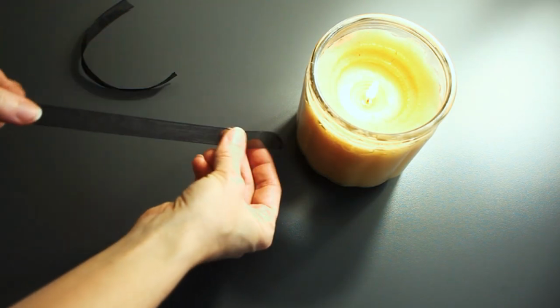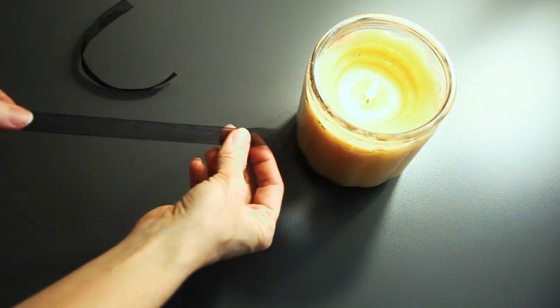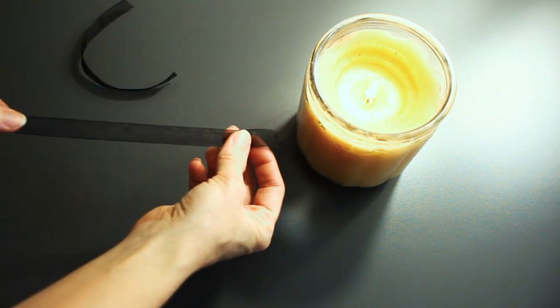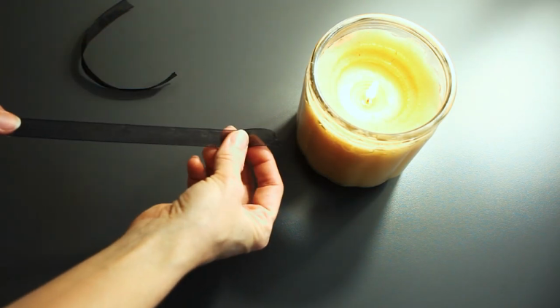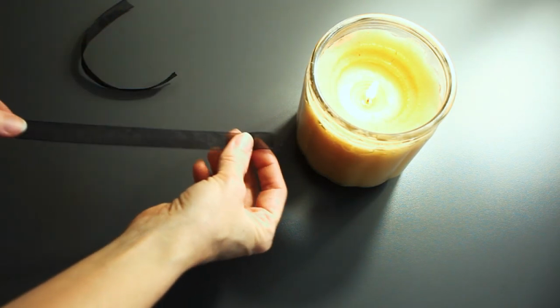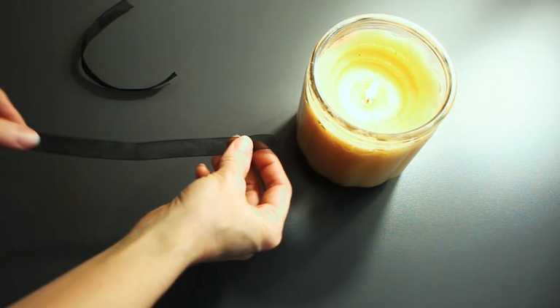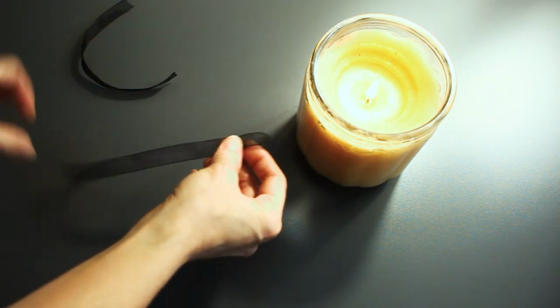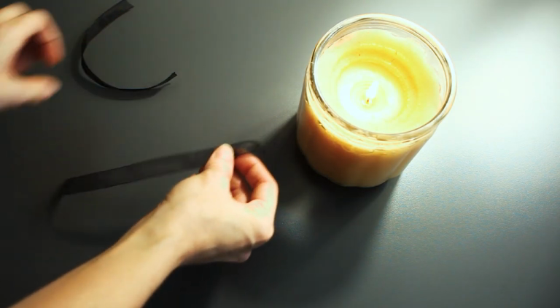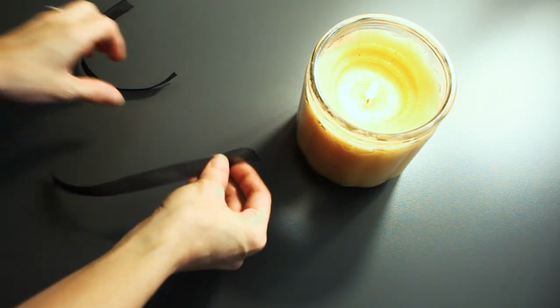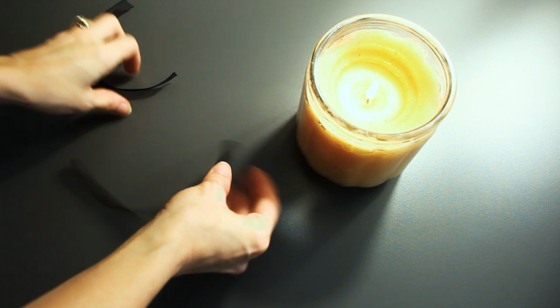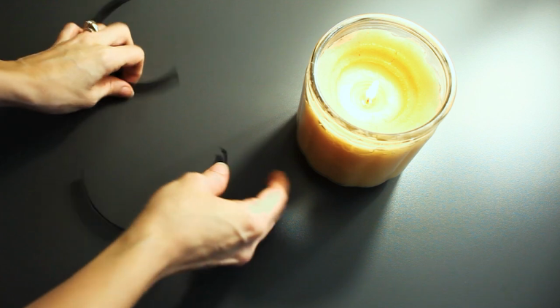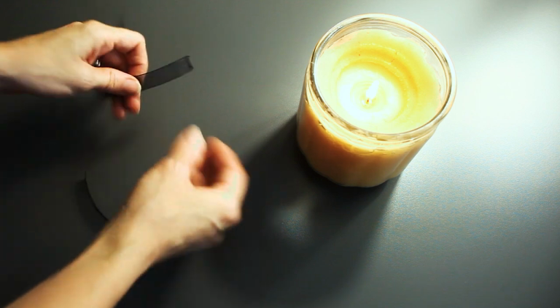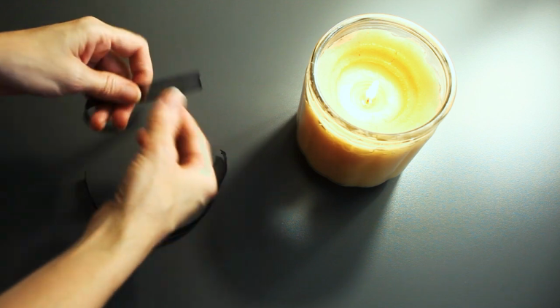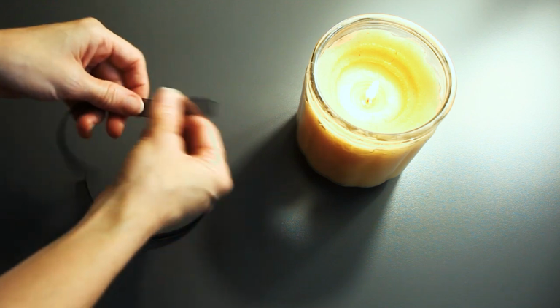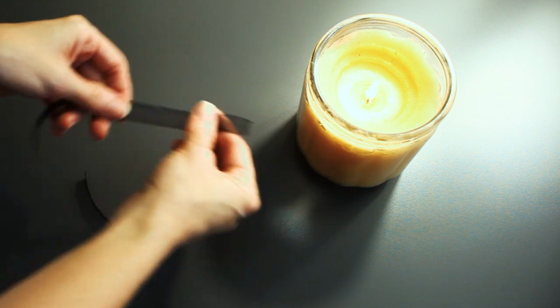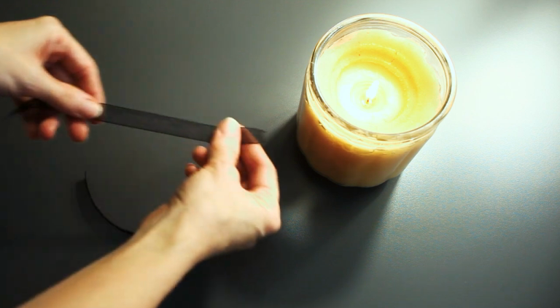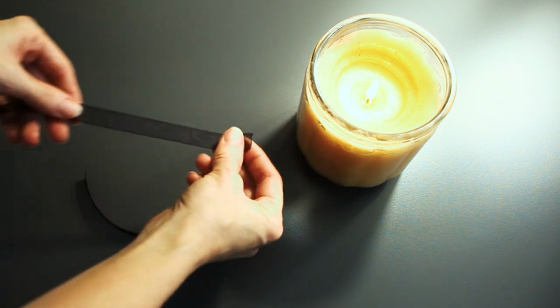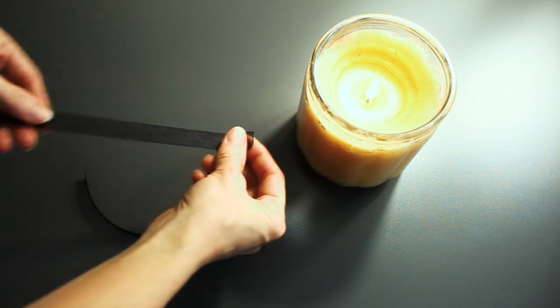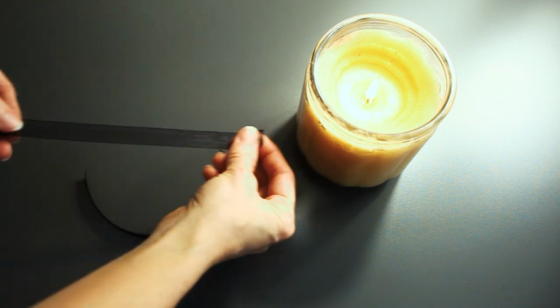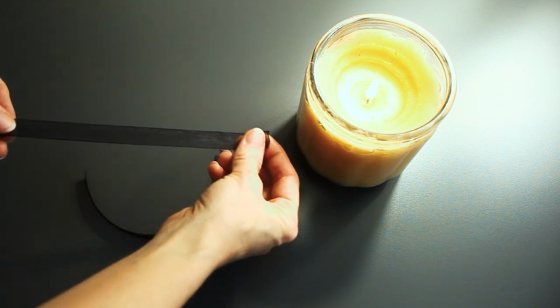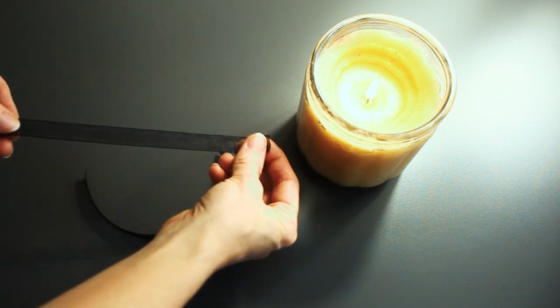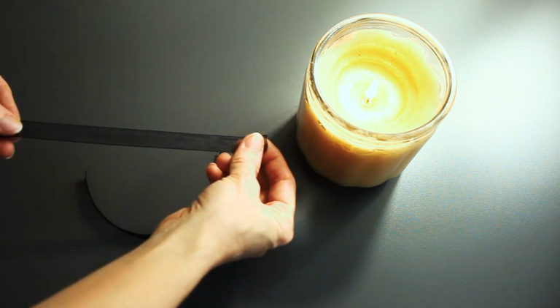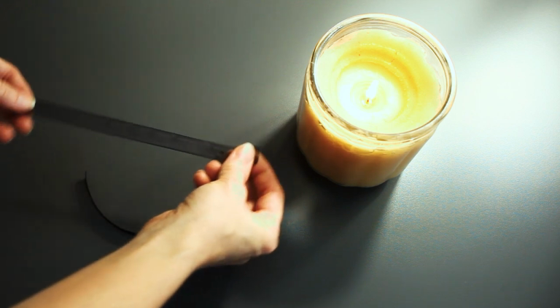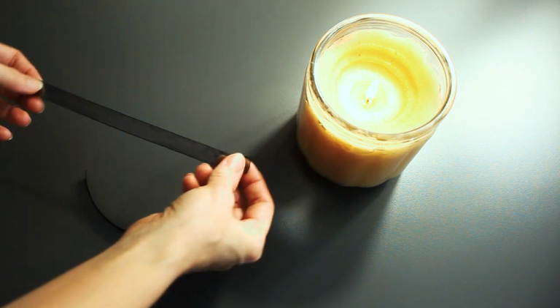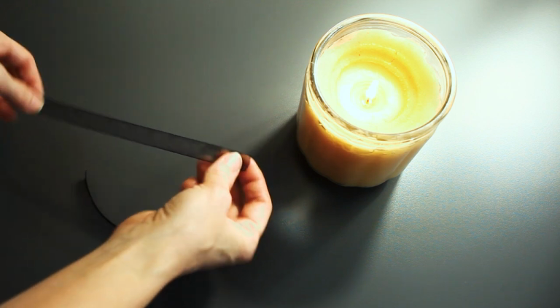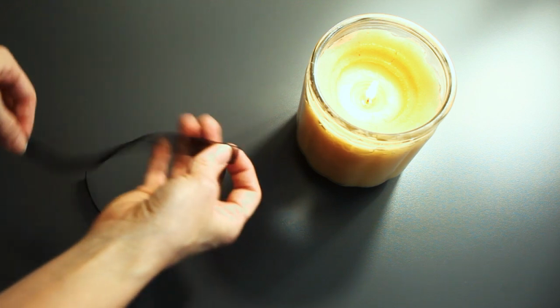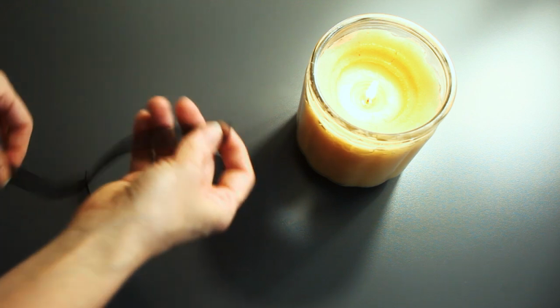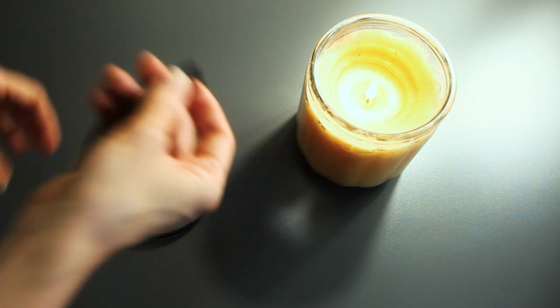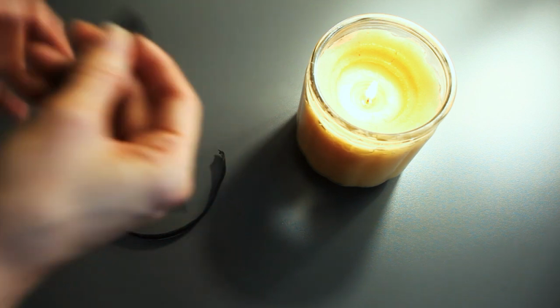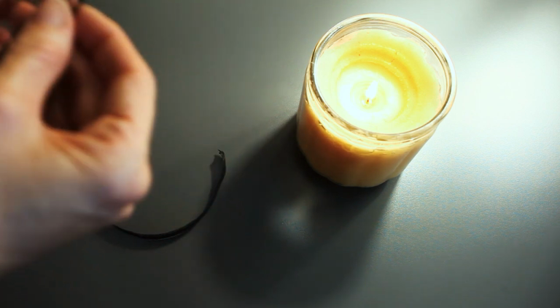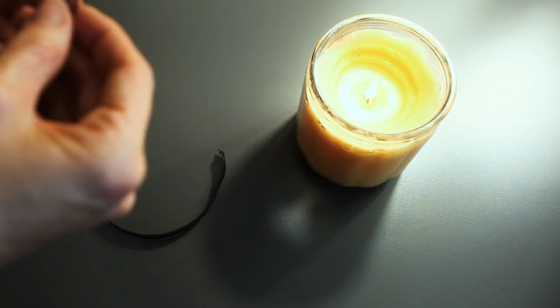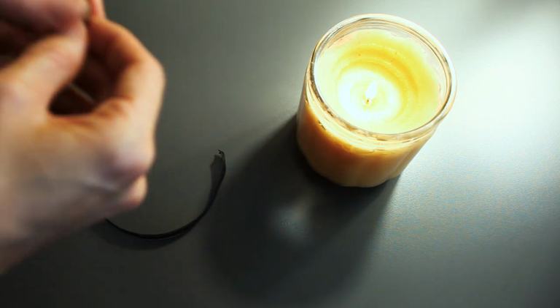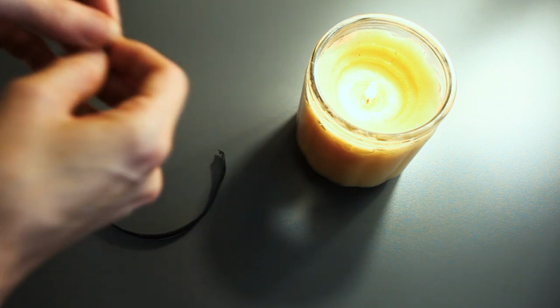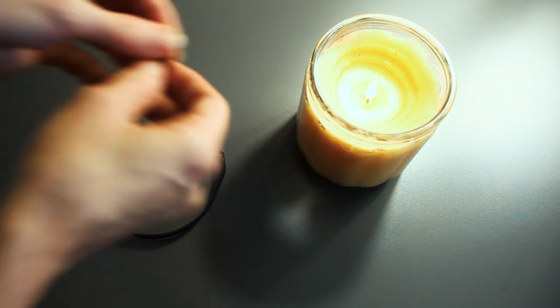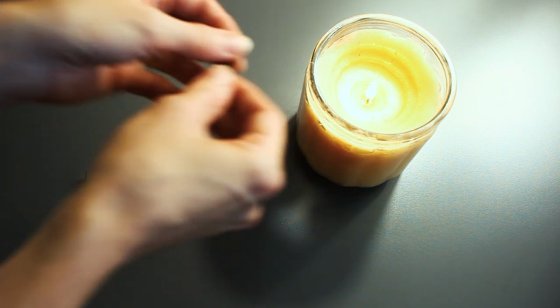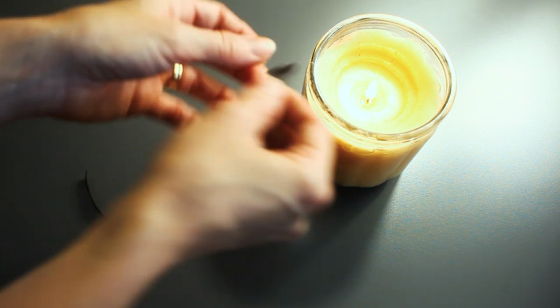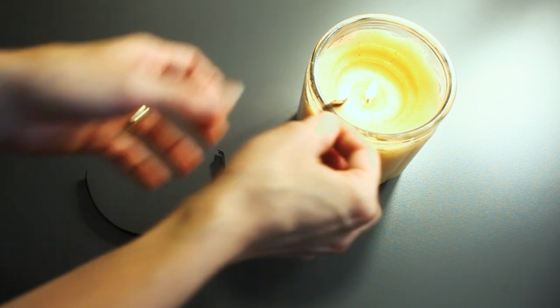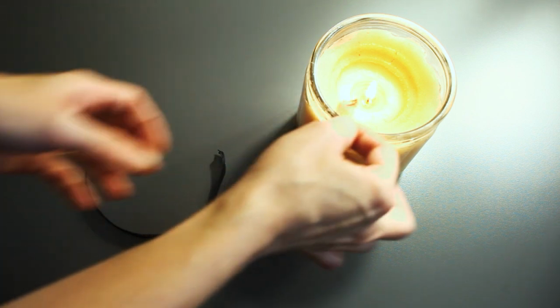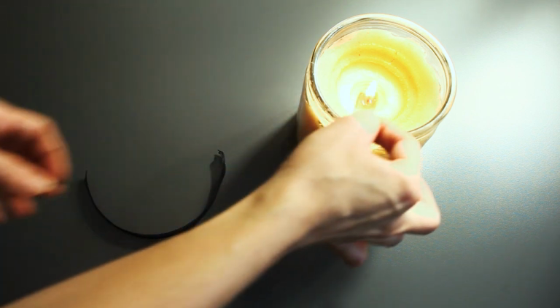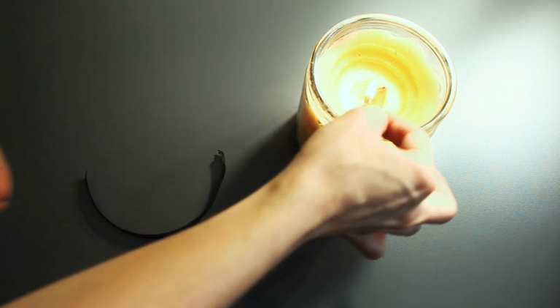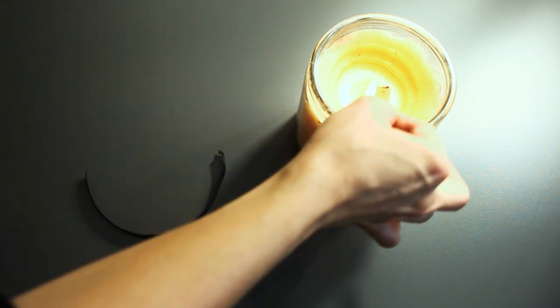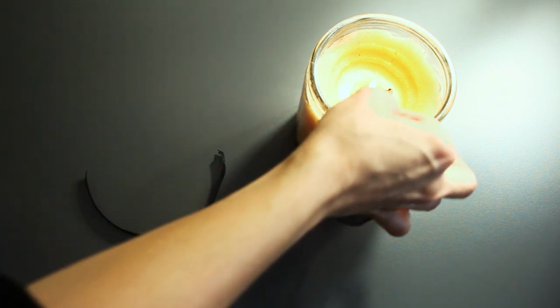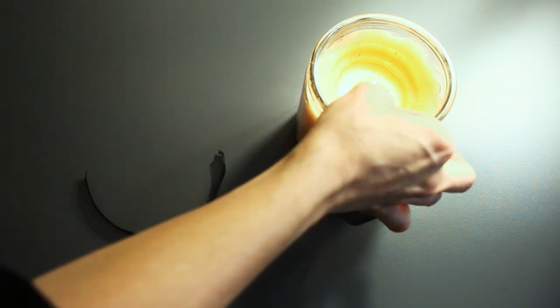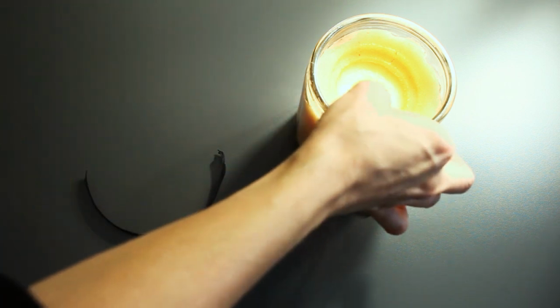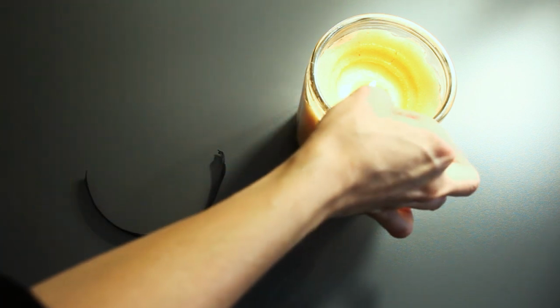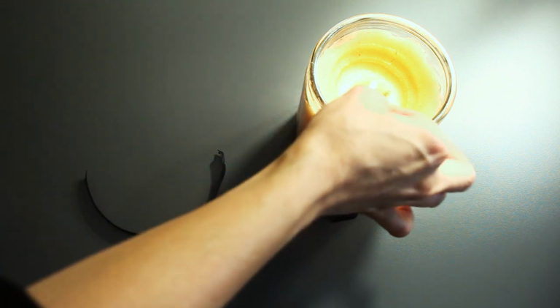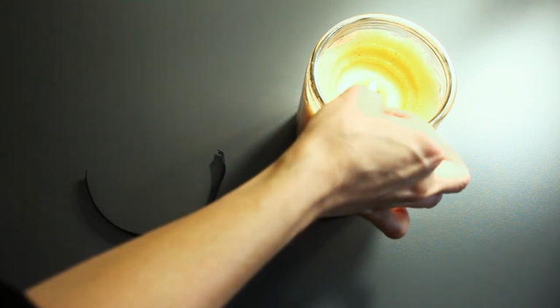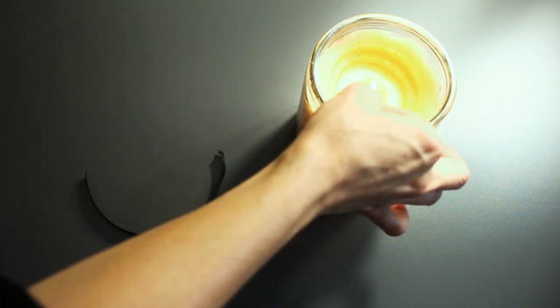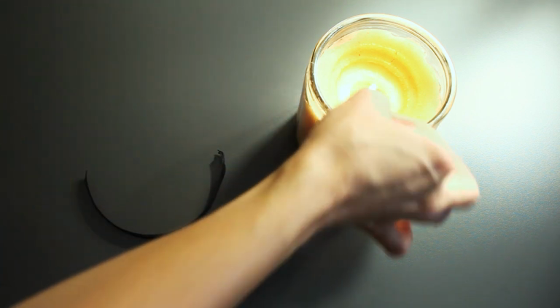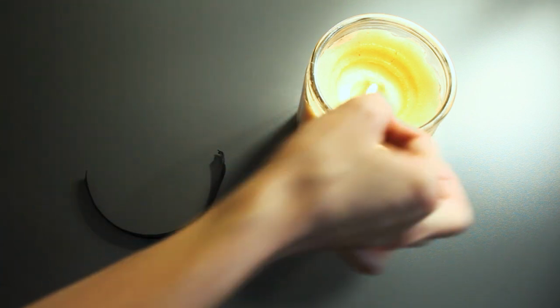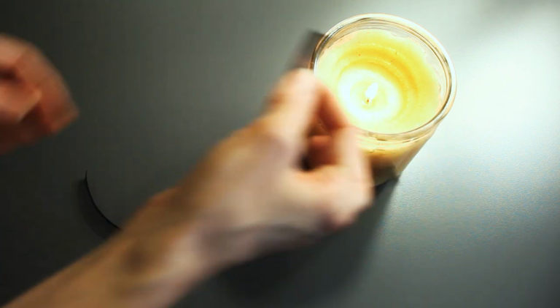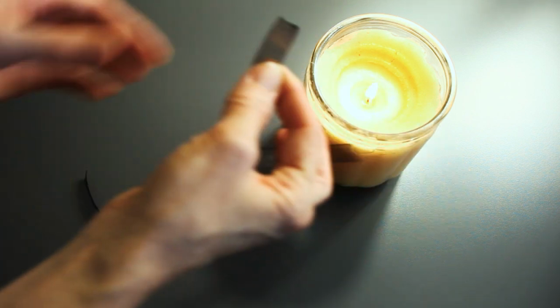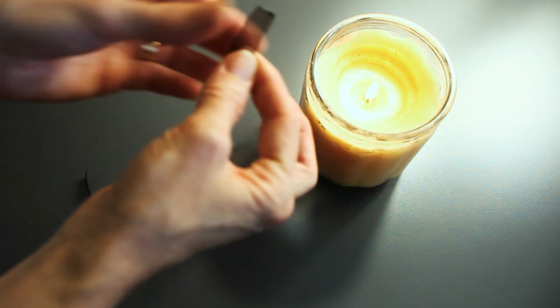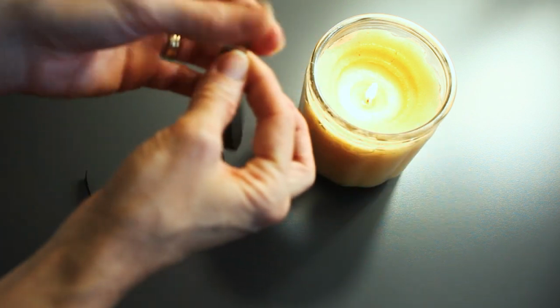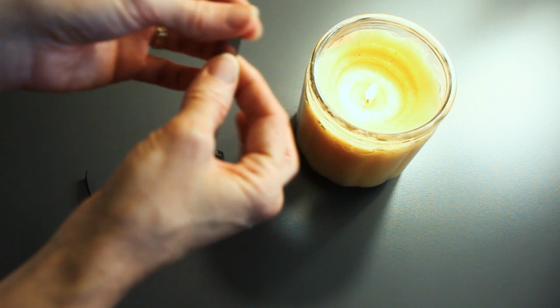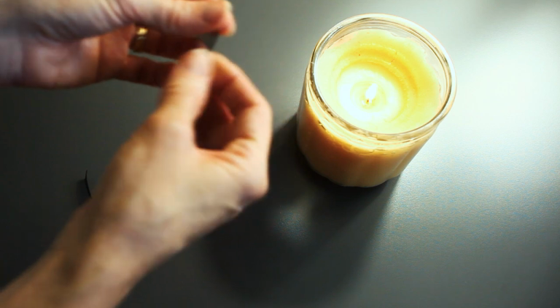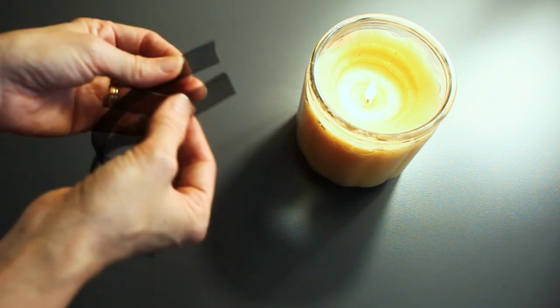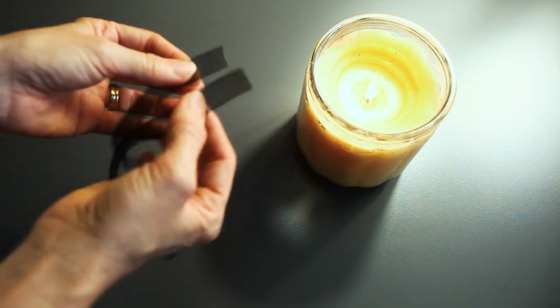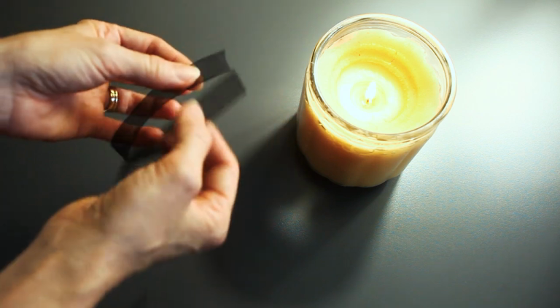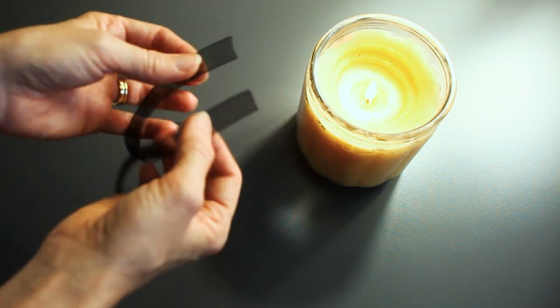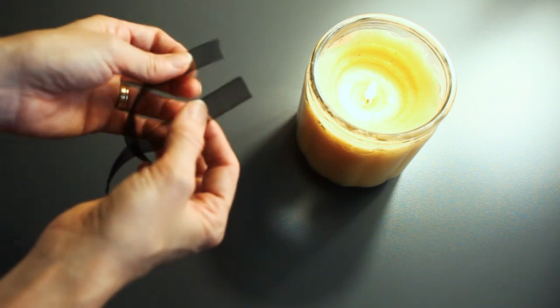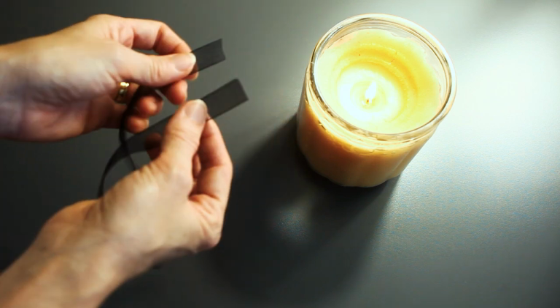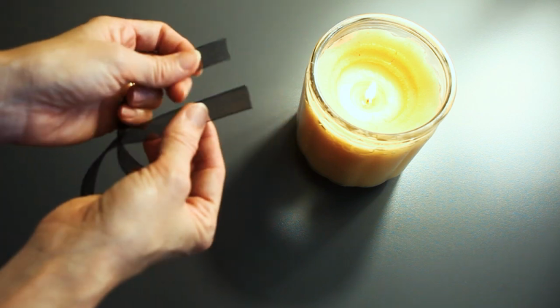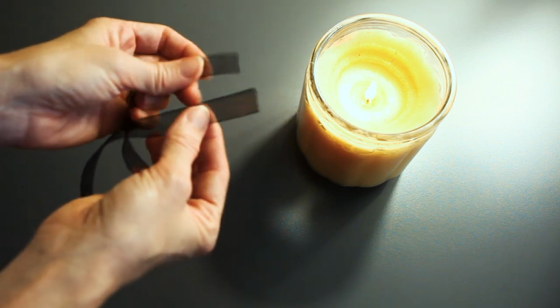These are the end ribbons — they're smaller and more flexible, easy to tie. I burn the edges so they don't fray.